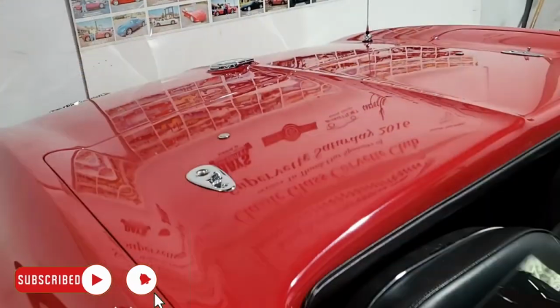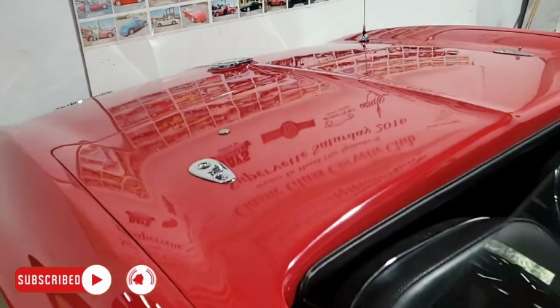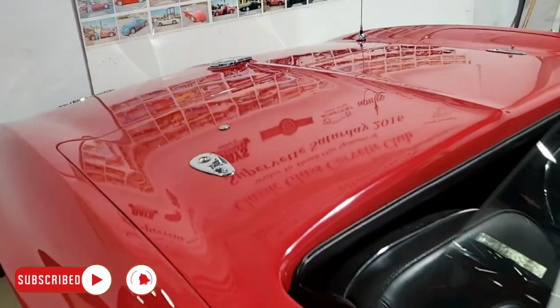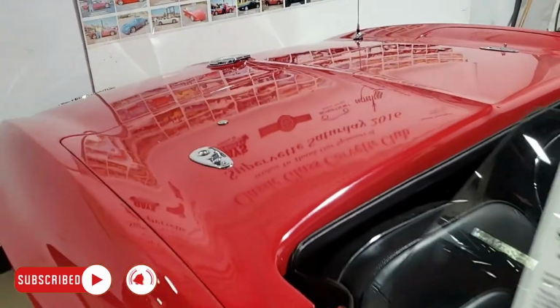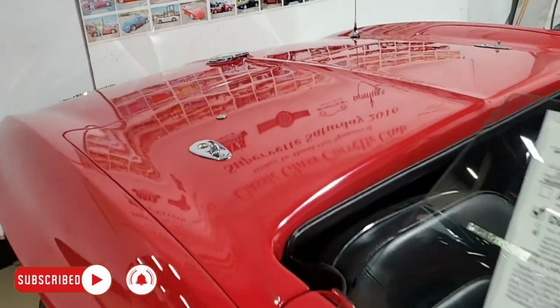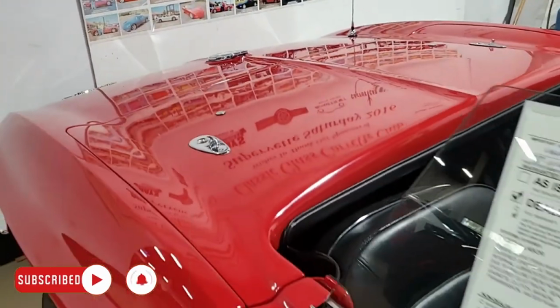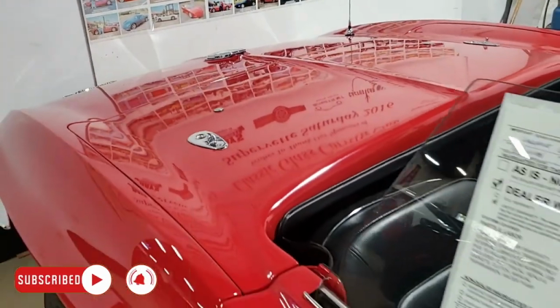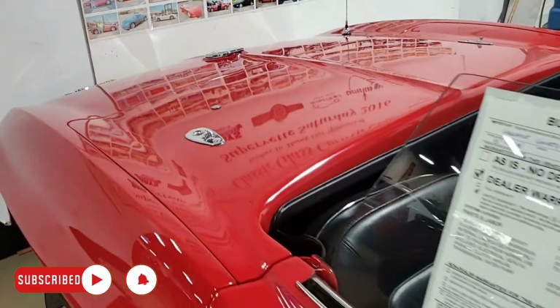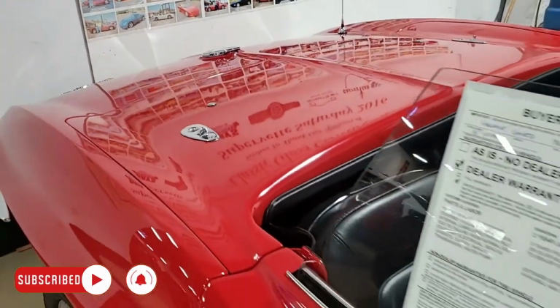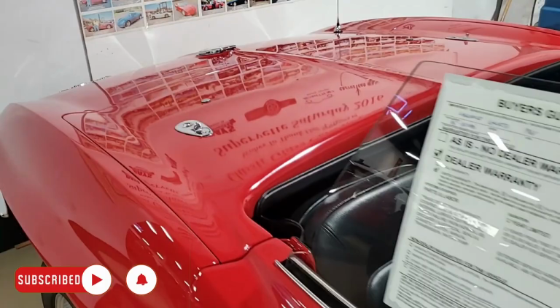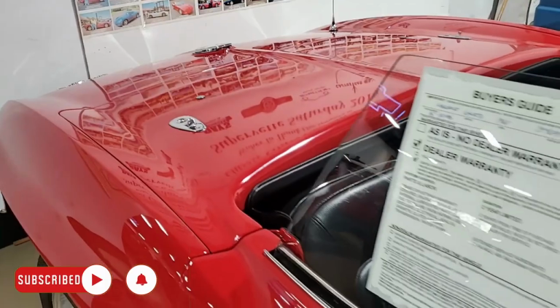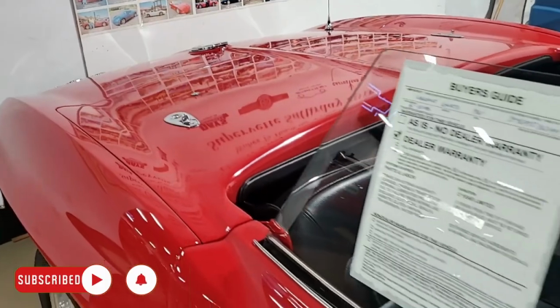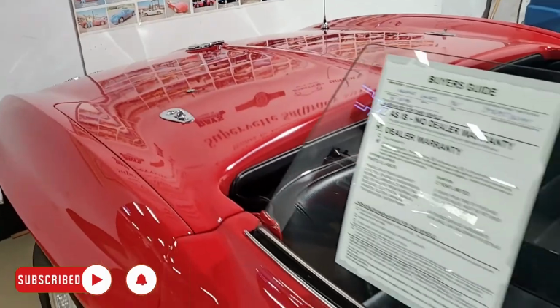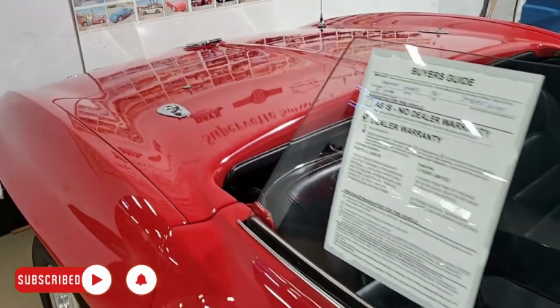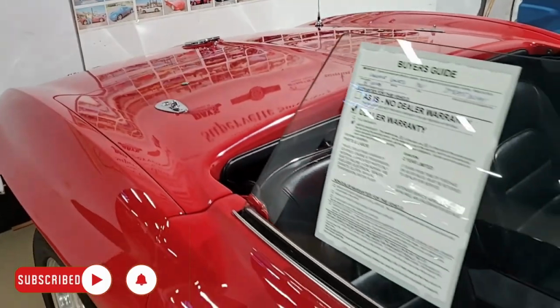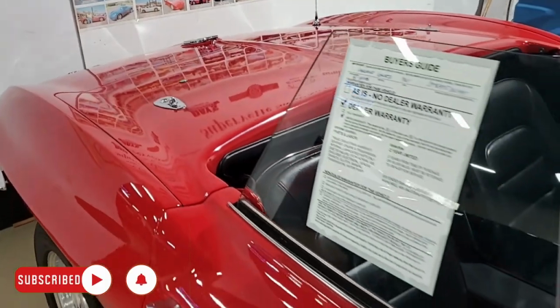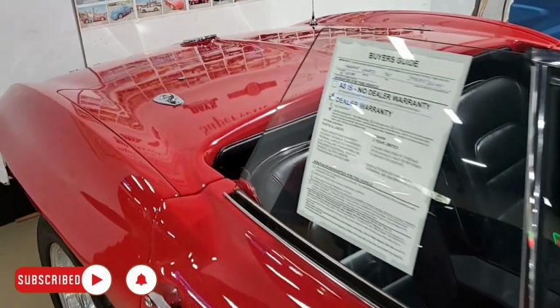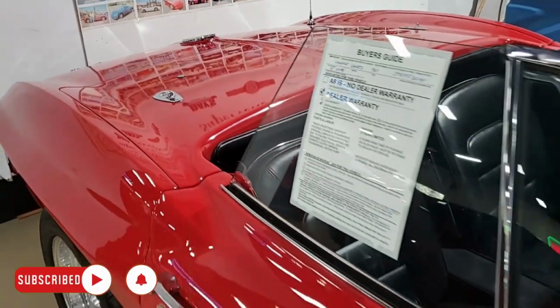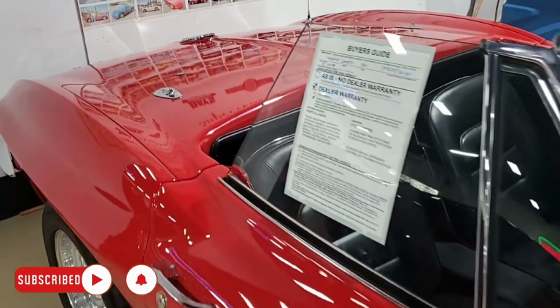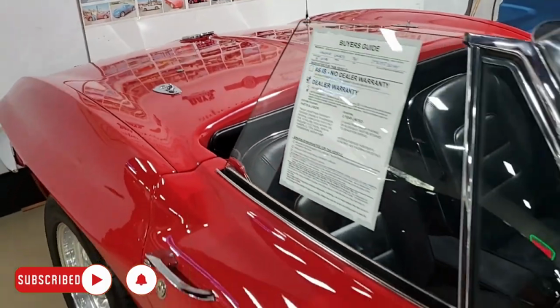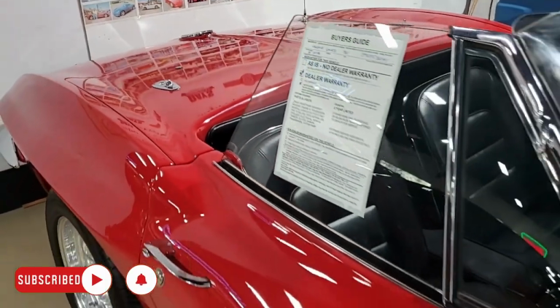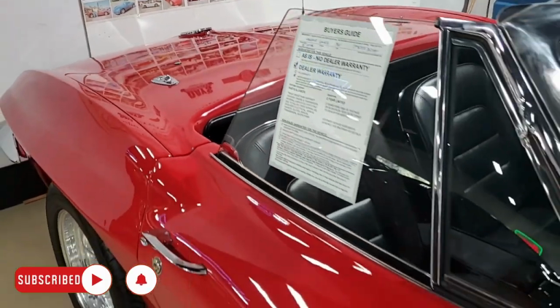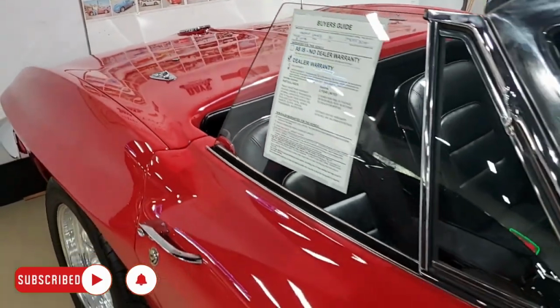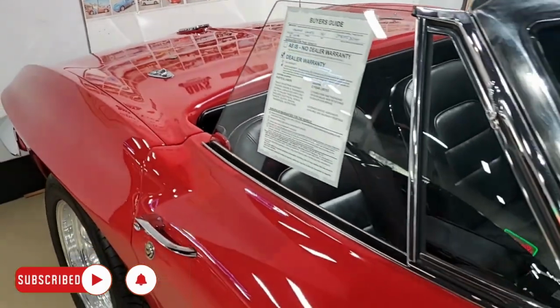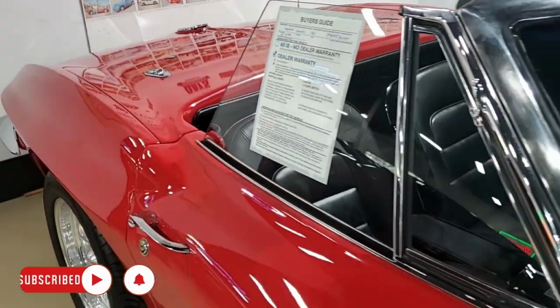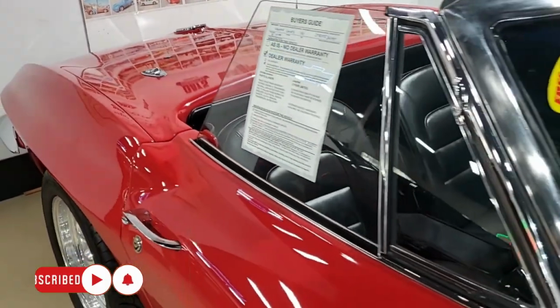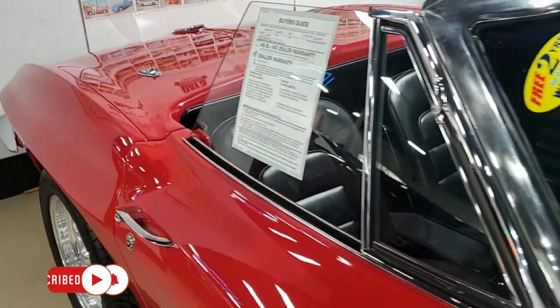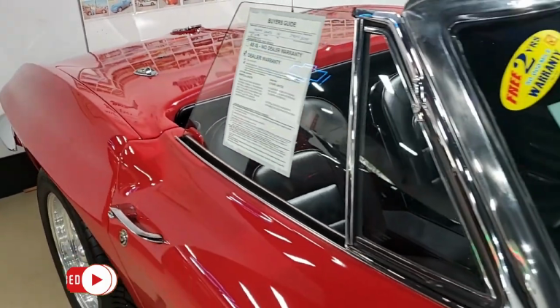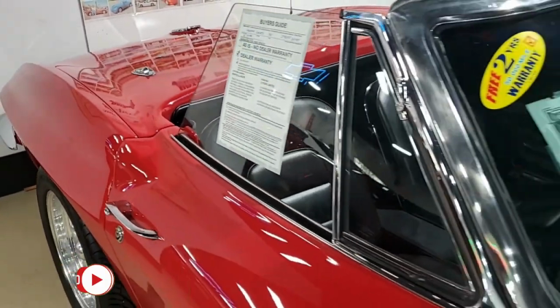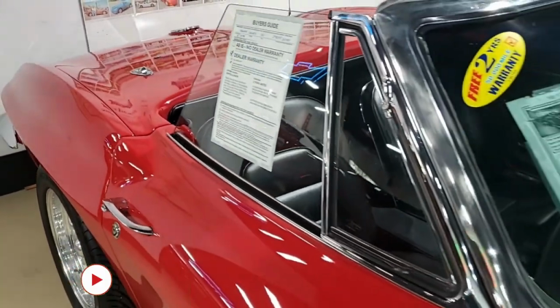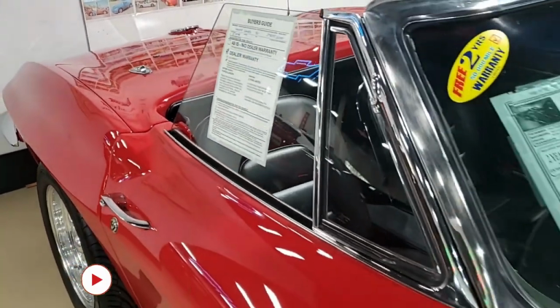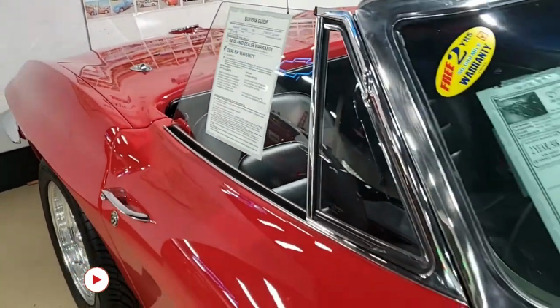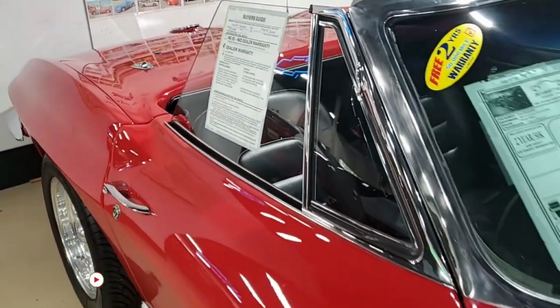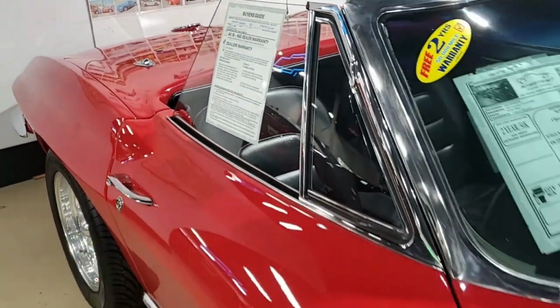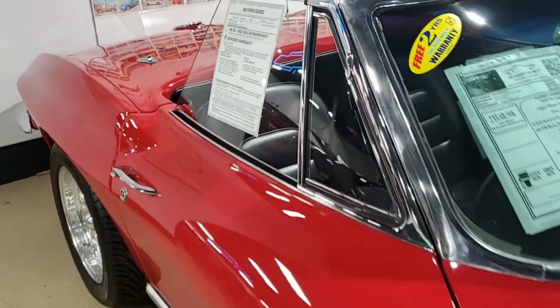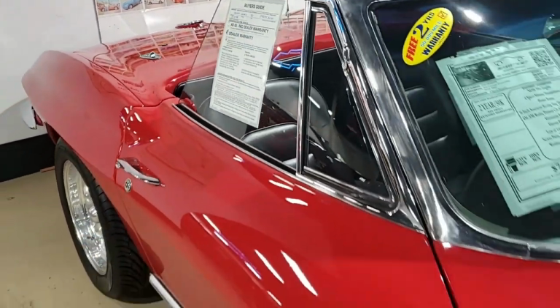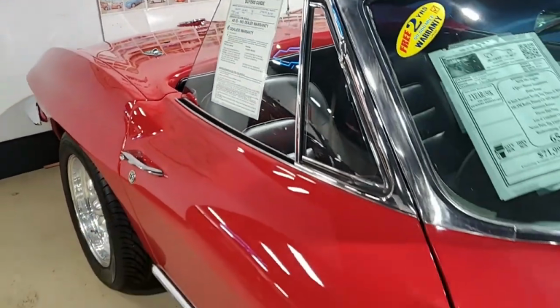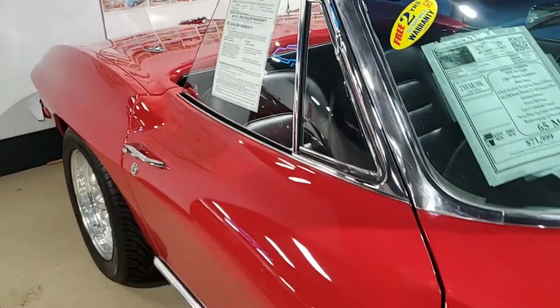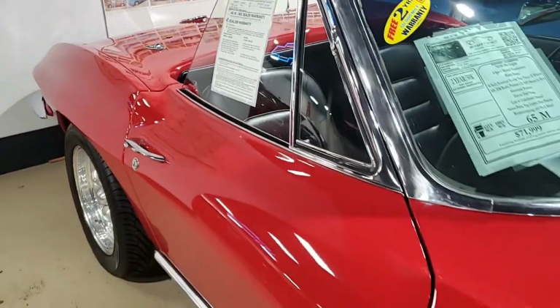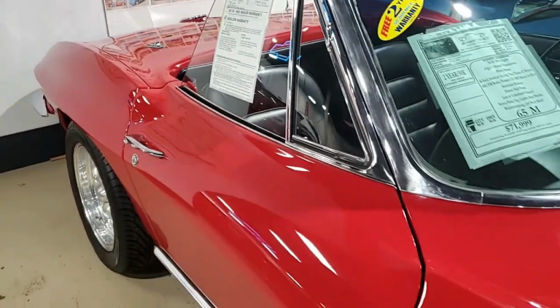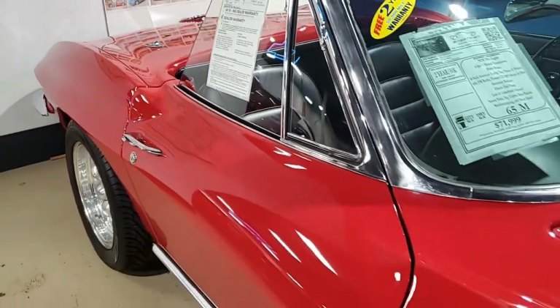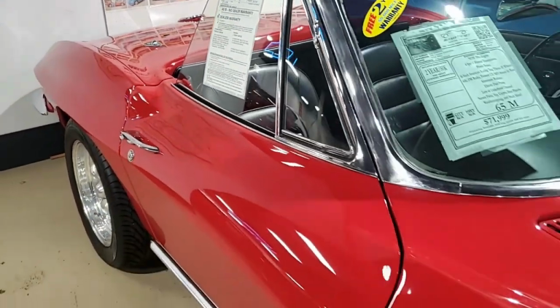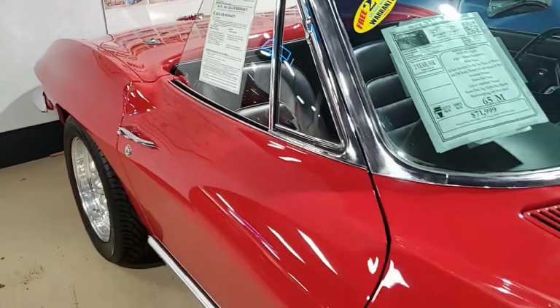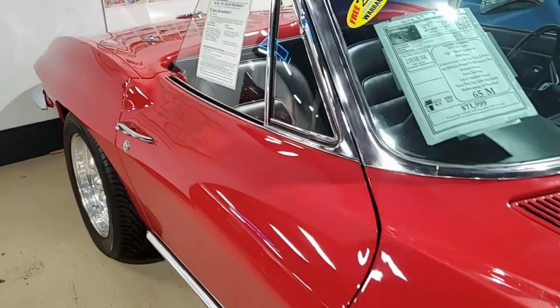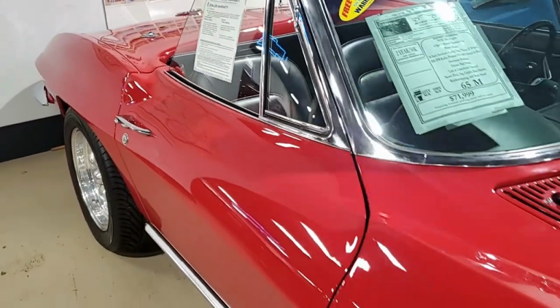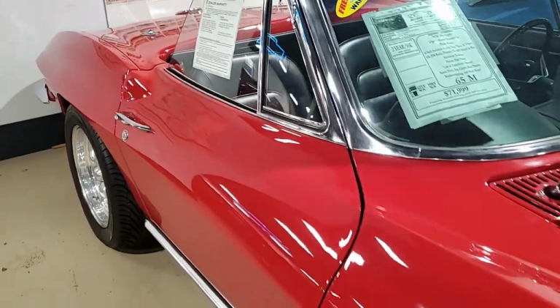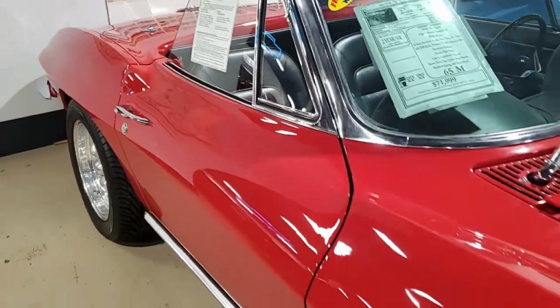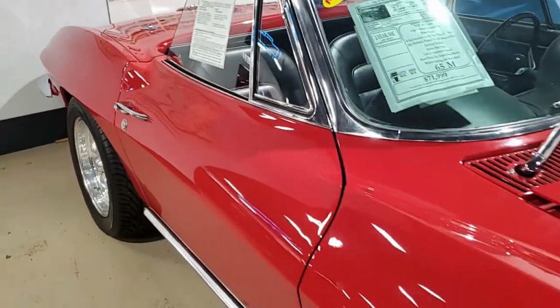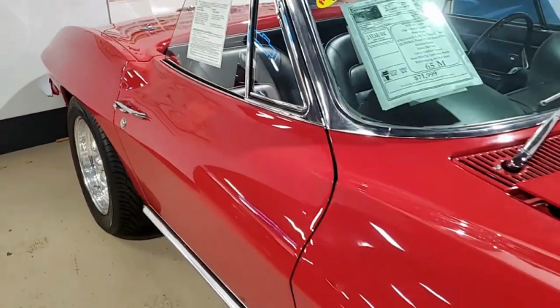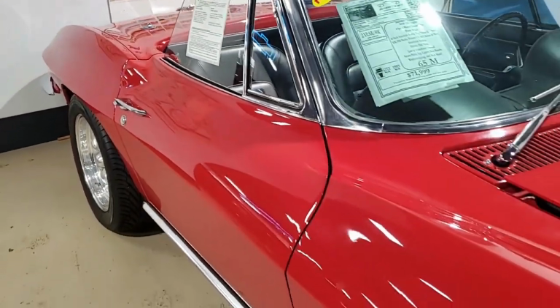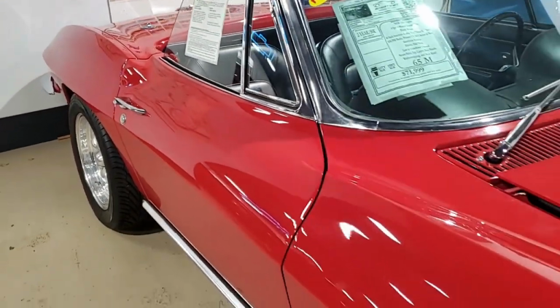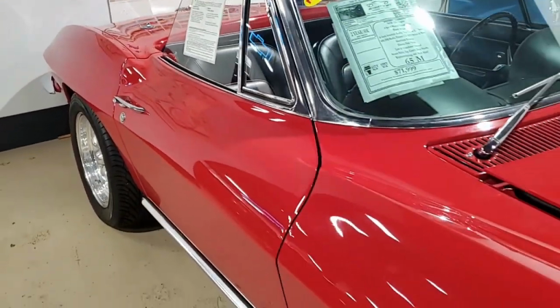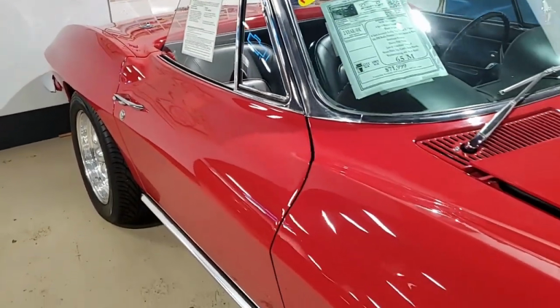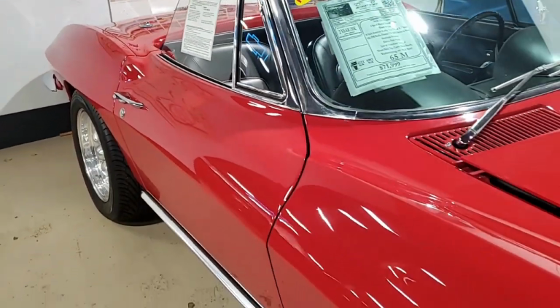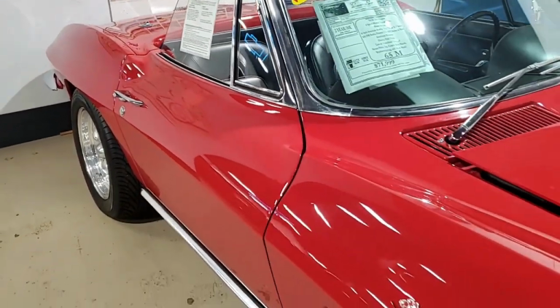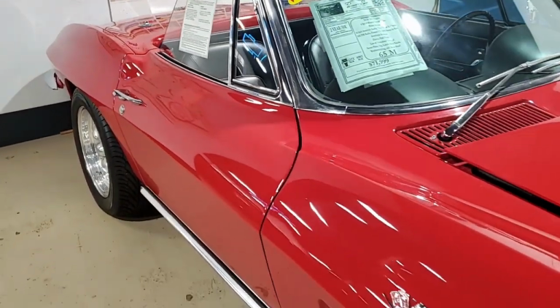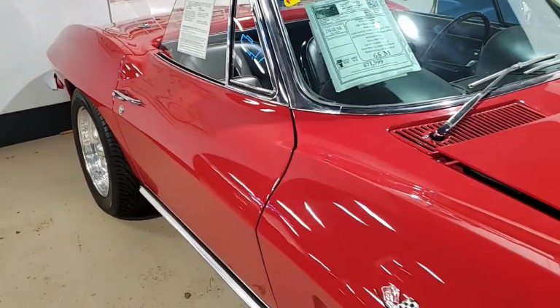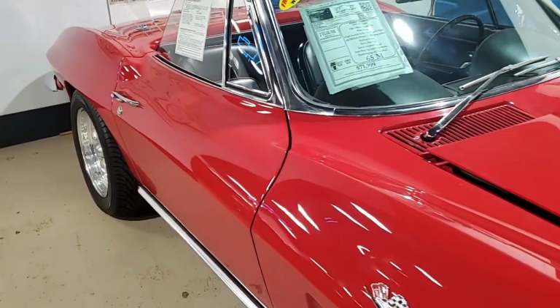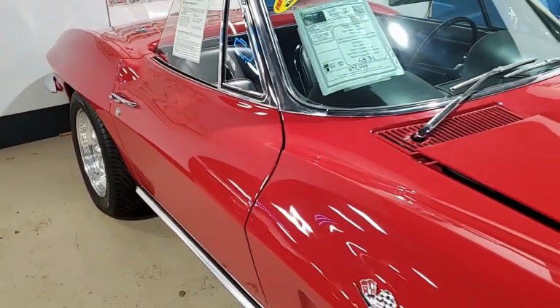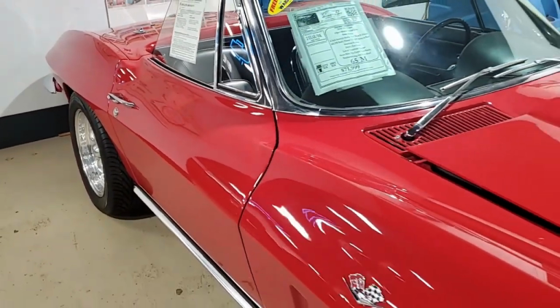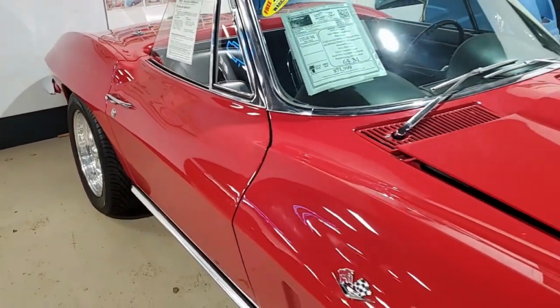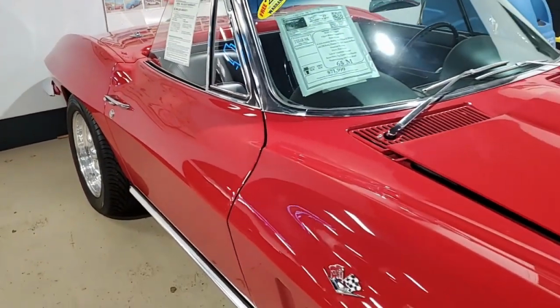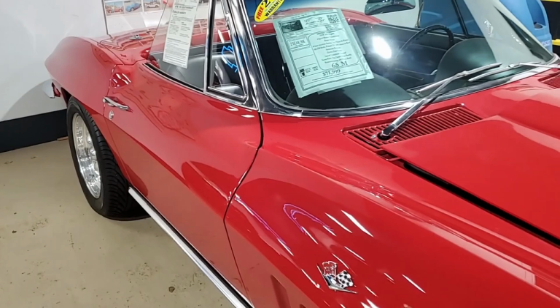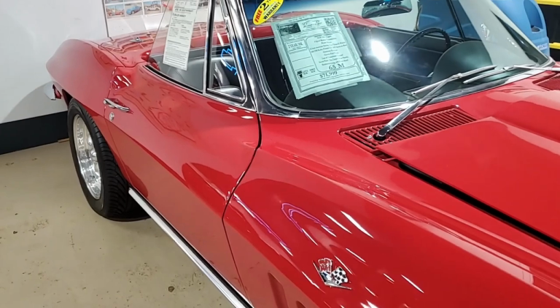This is a really nice car. It's got some great added features as well. It's beautiful red on the exterior, black interior.